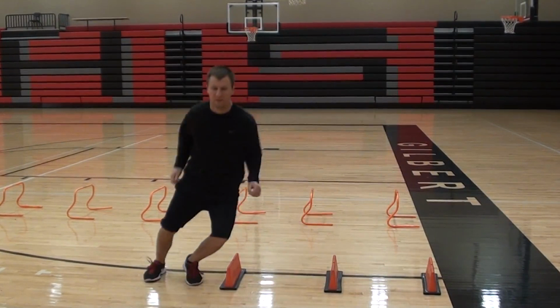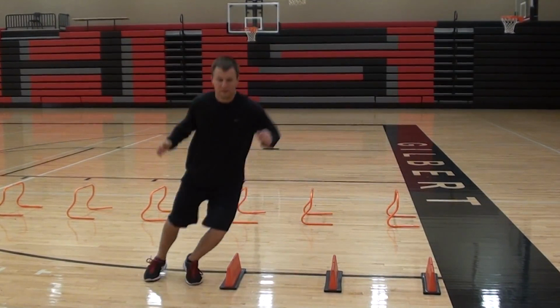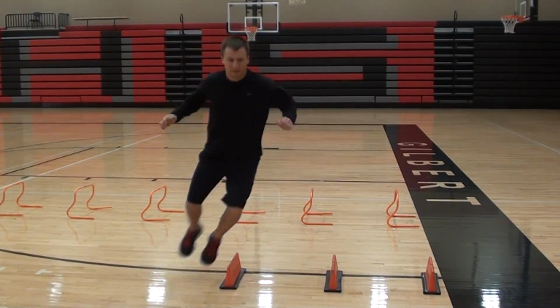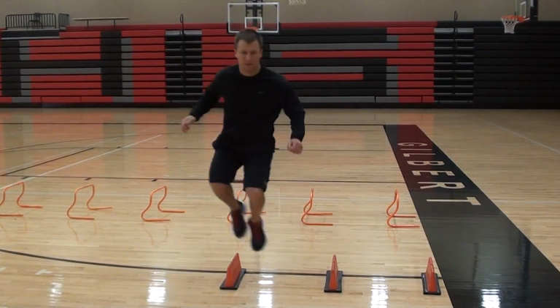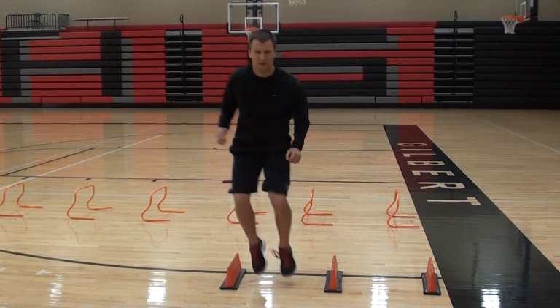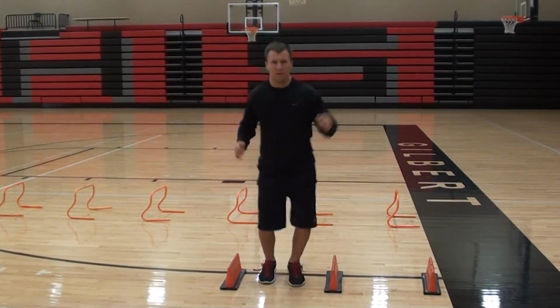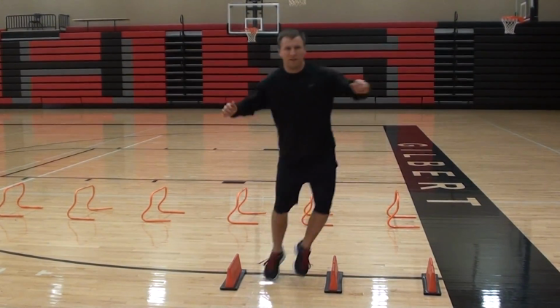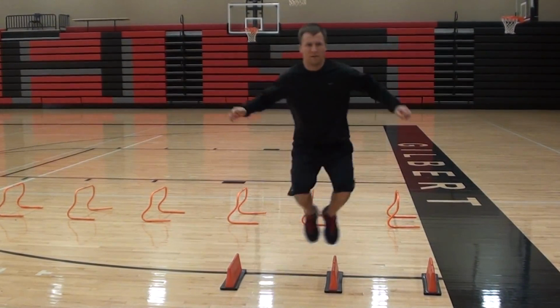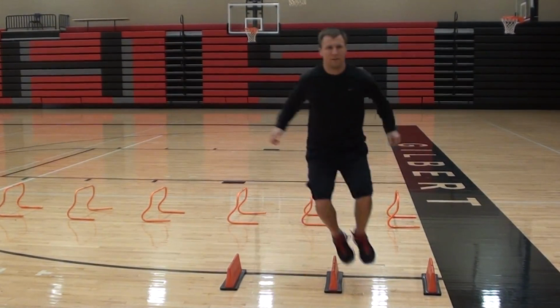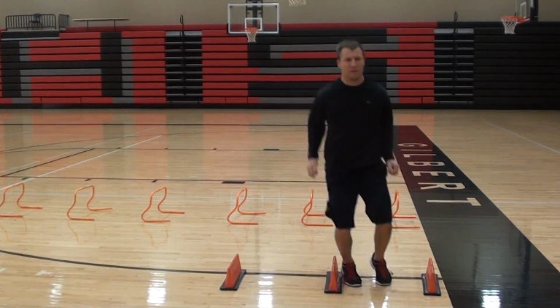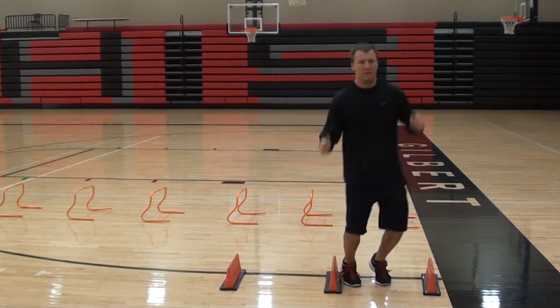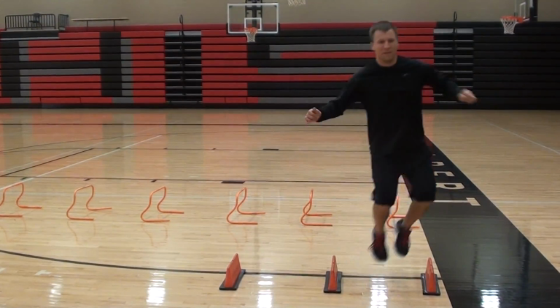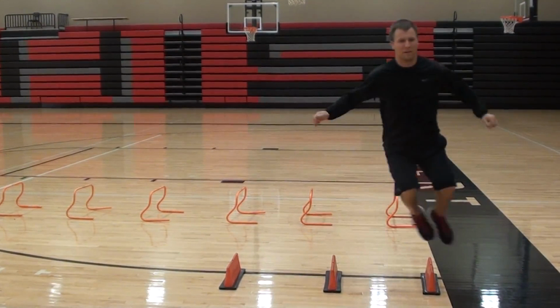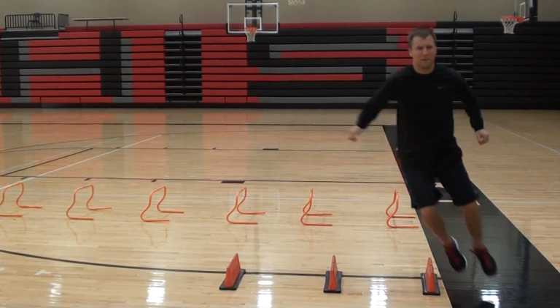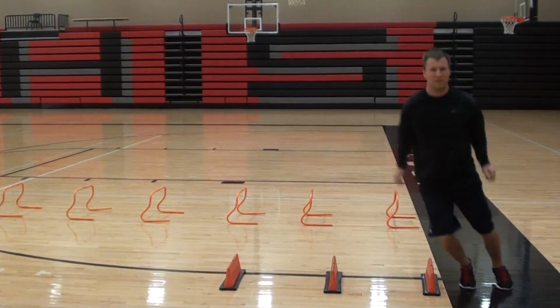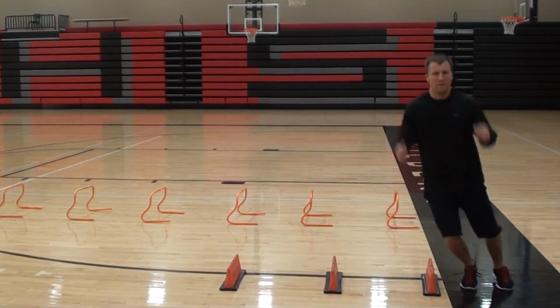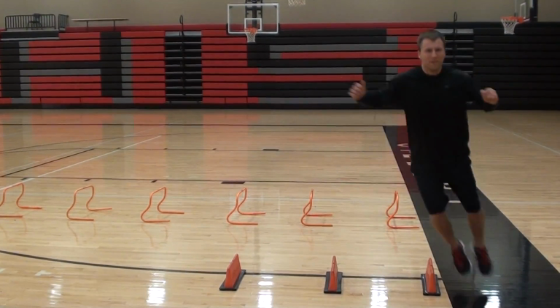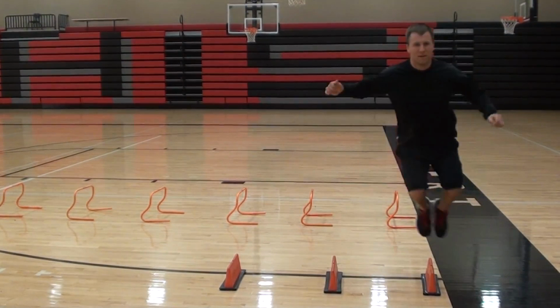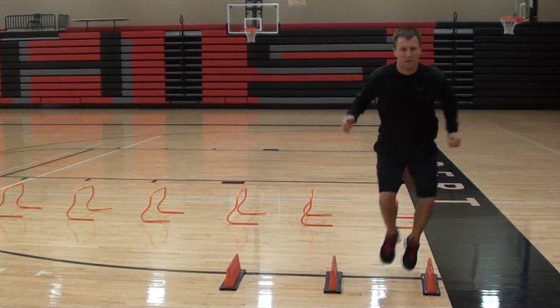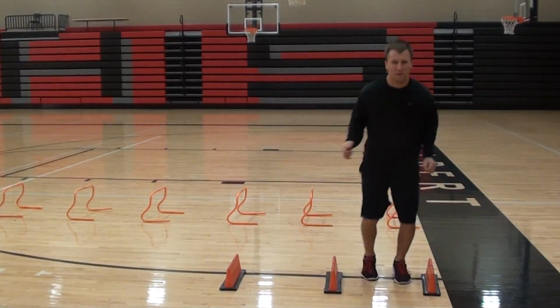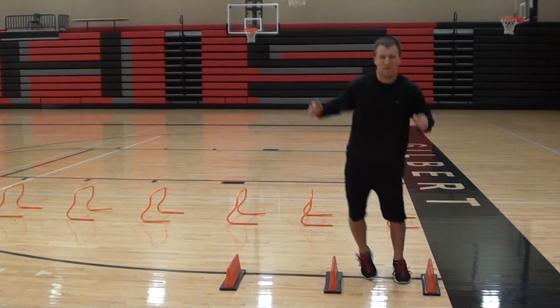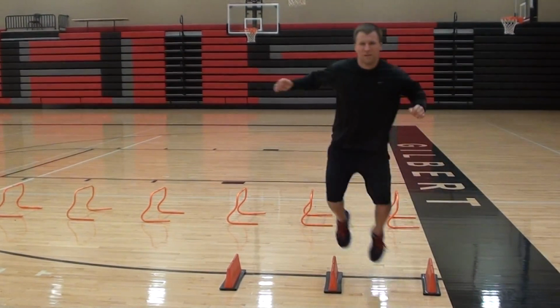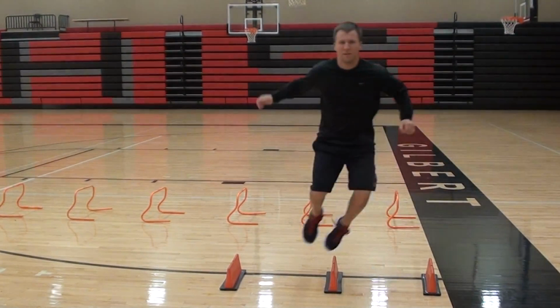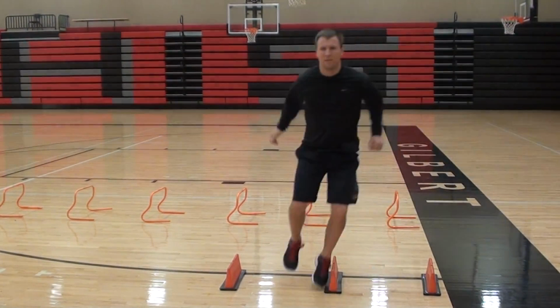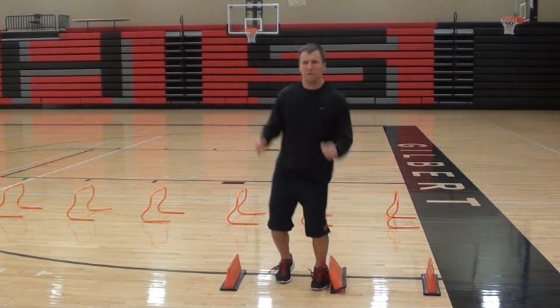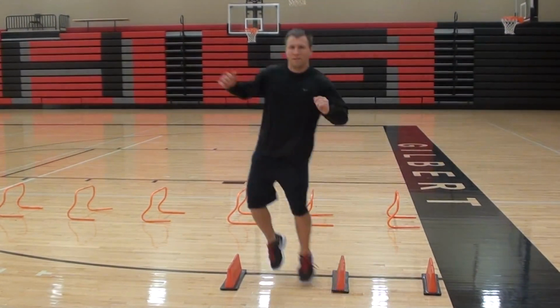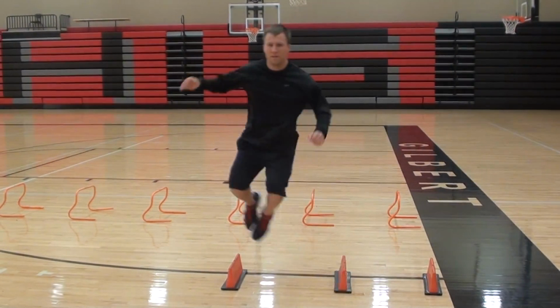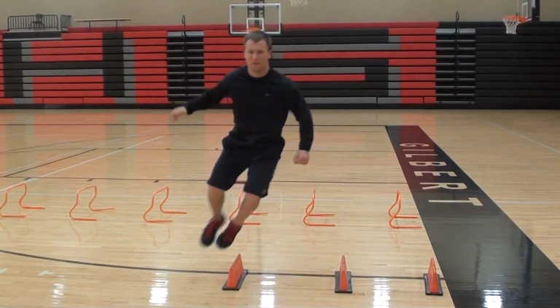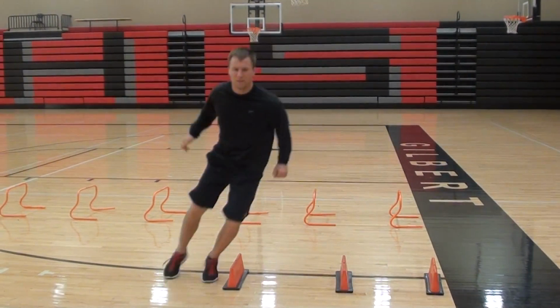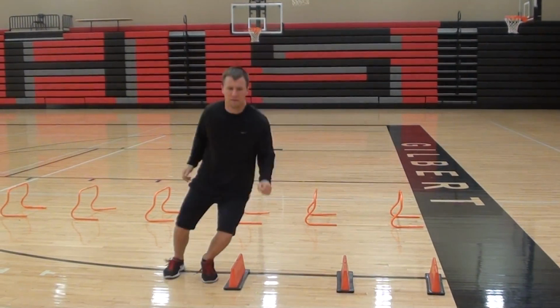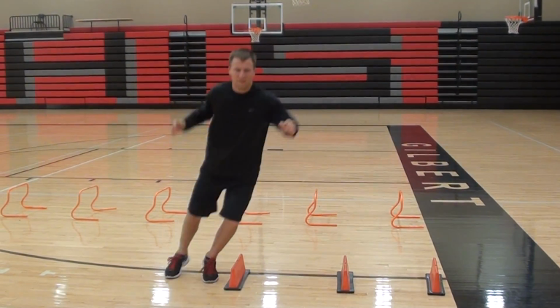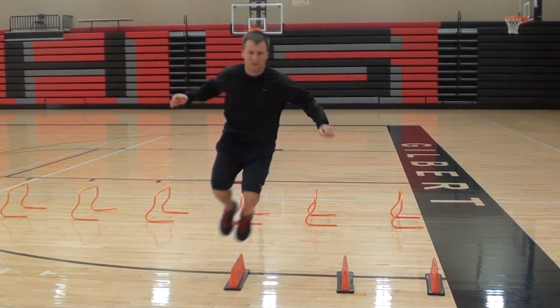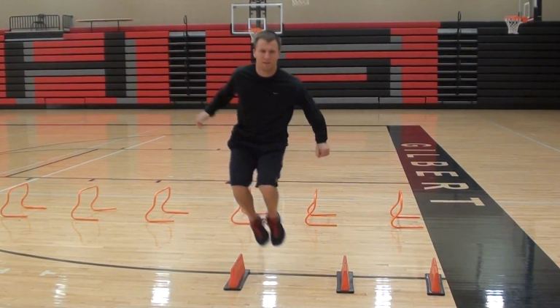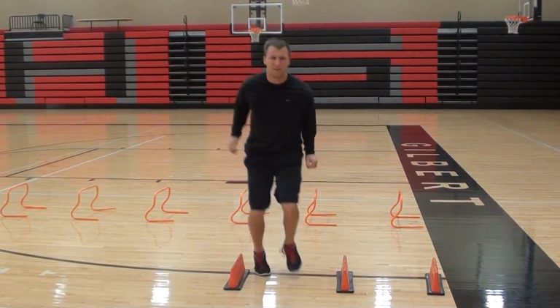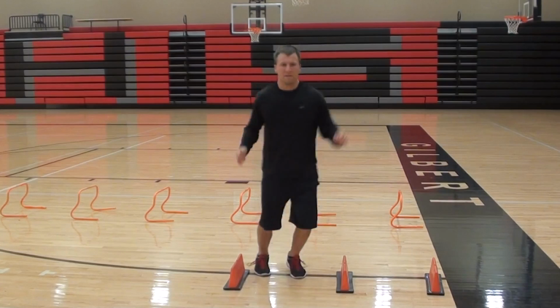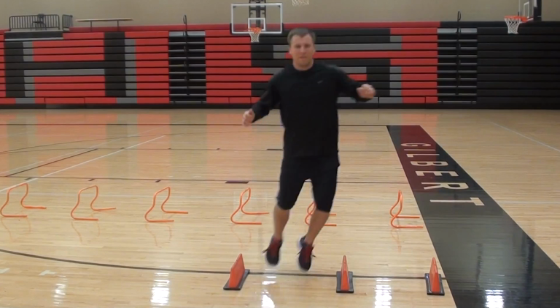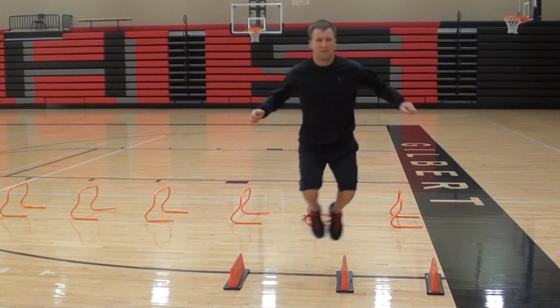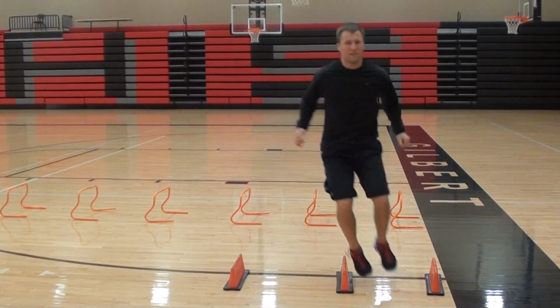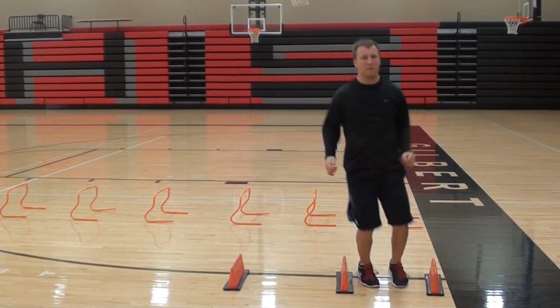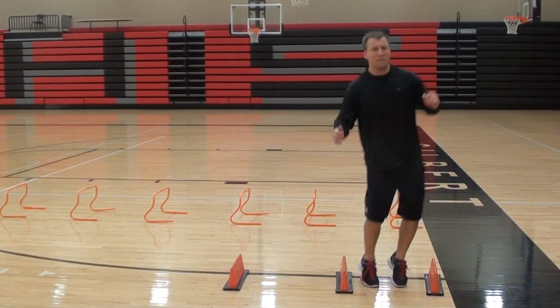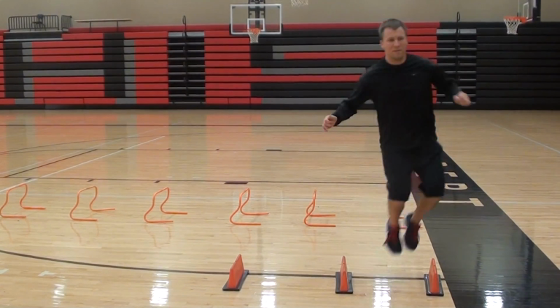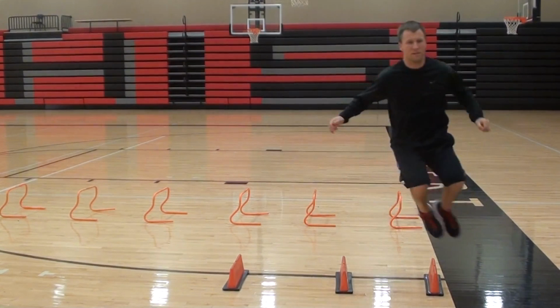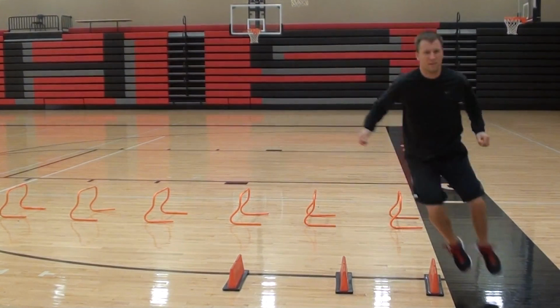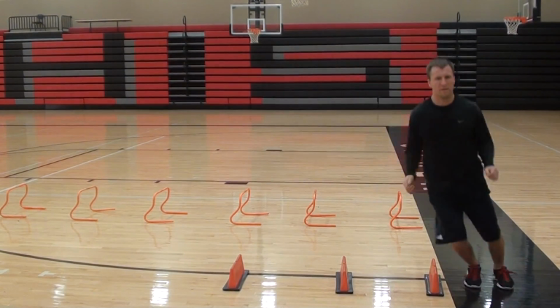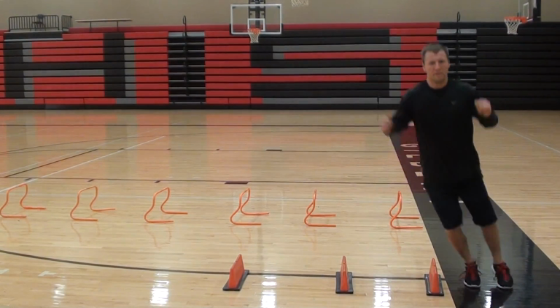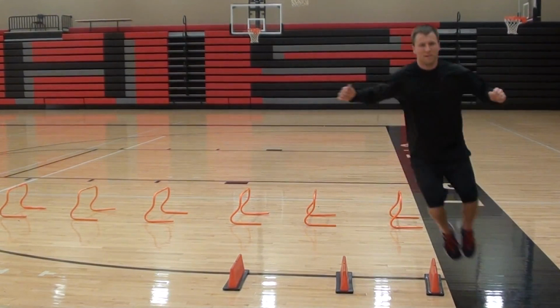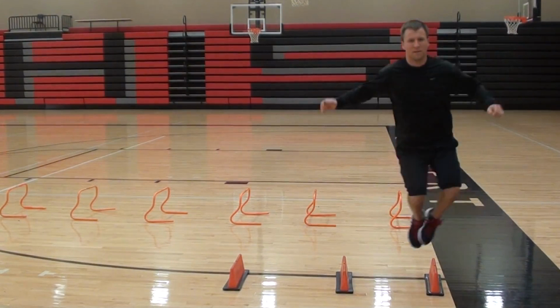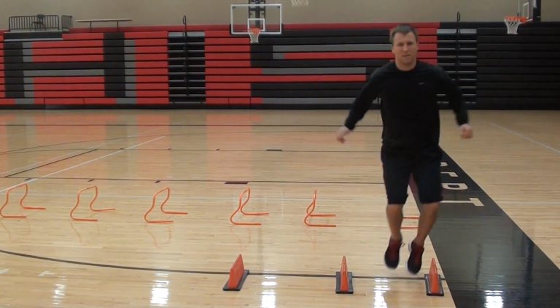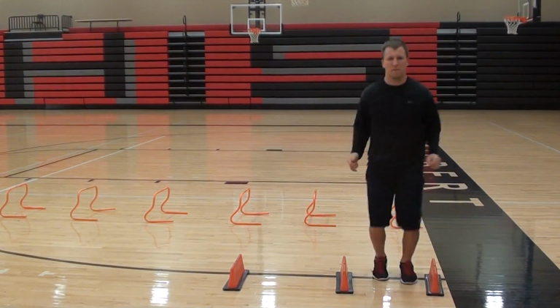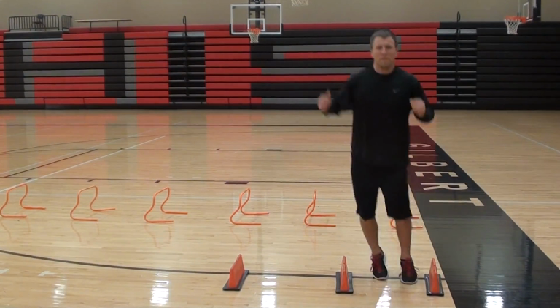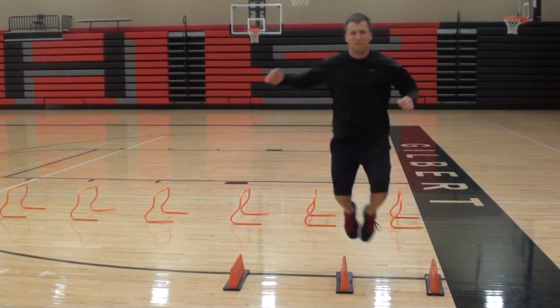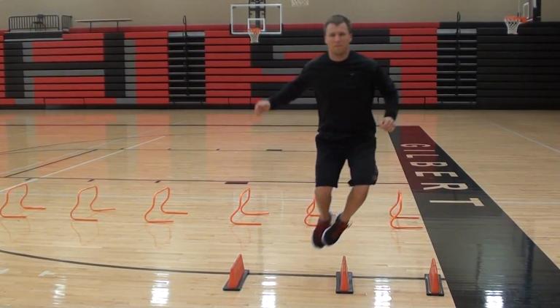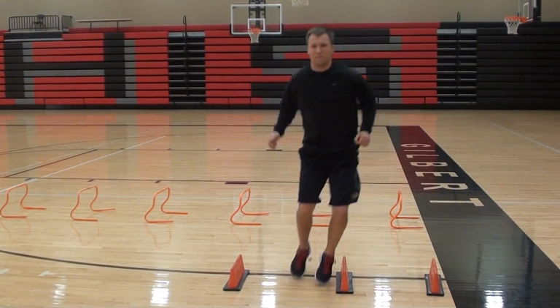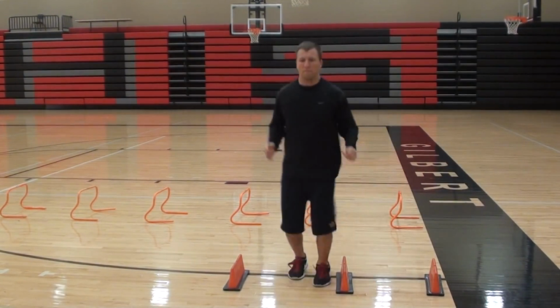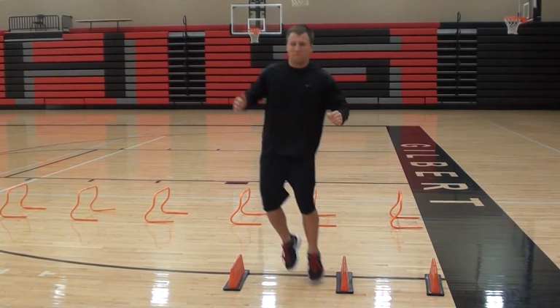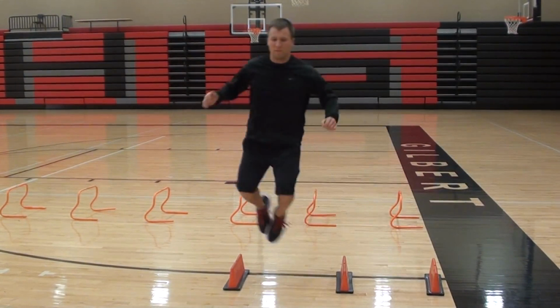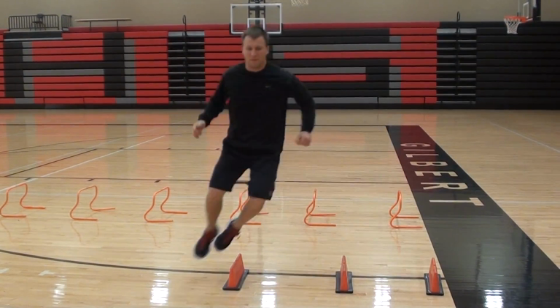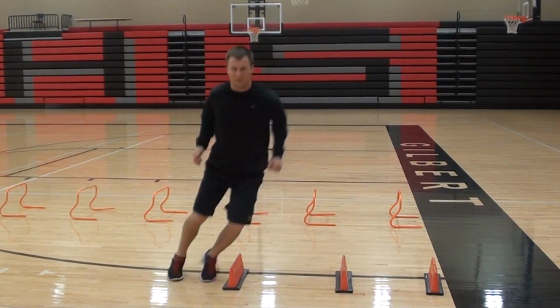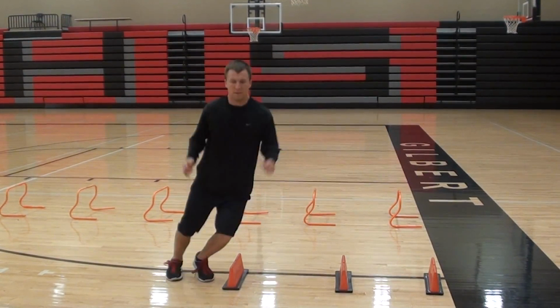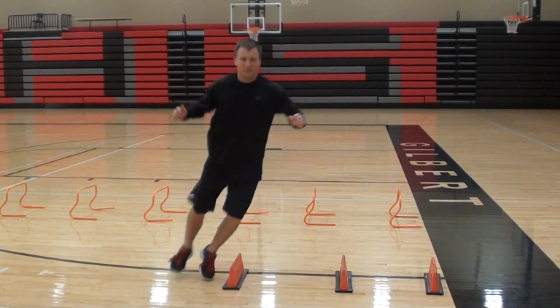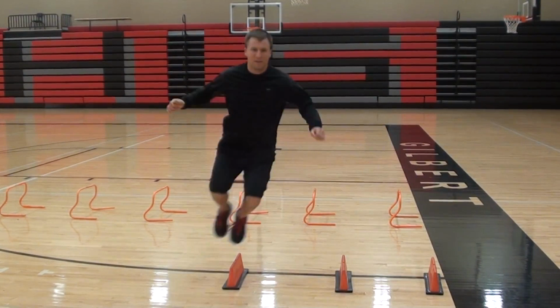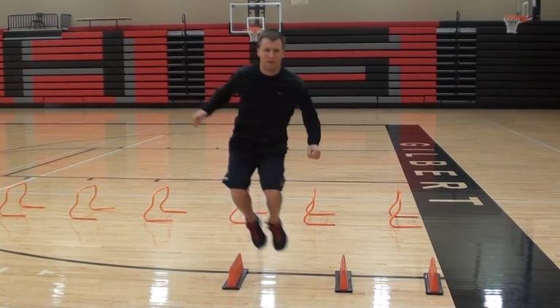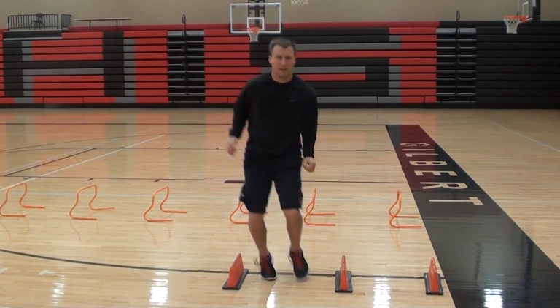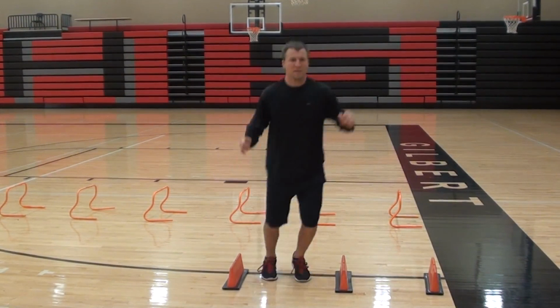Both feet are going to hit the ground at the same time. And break.